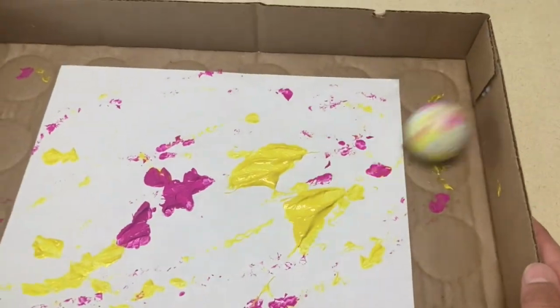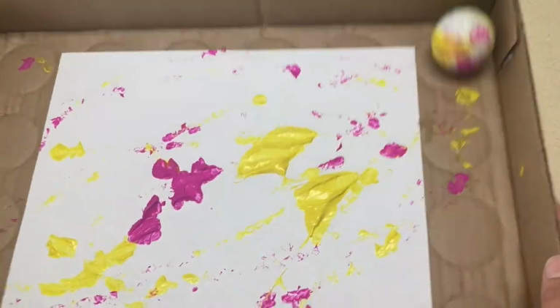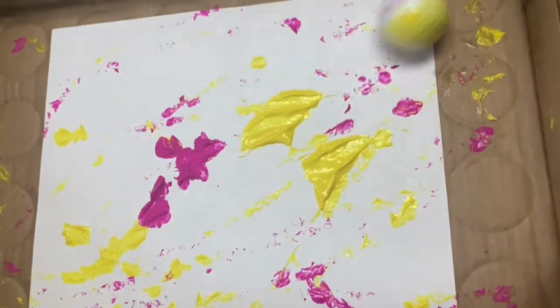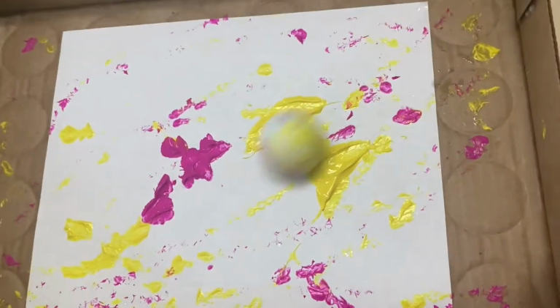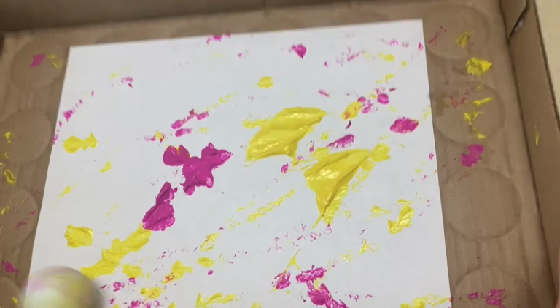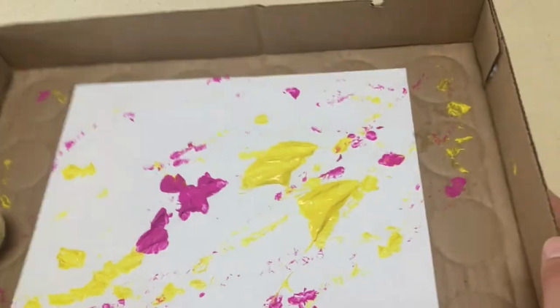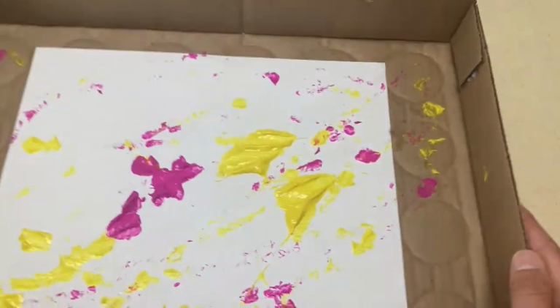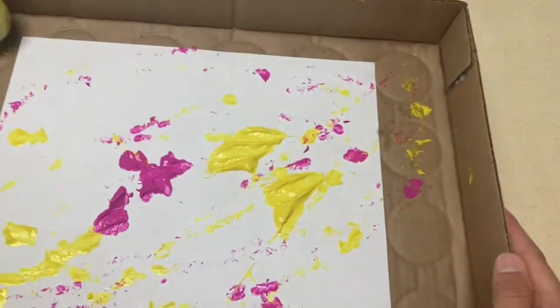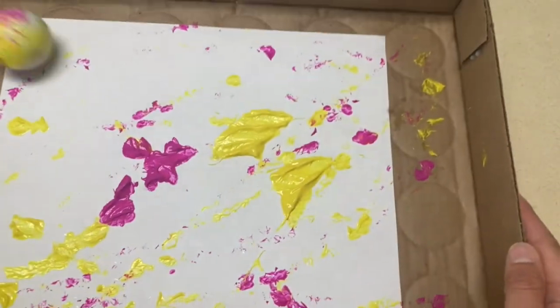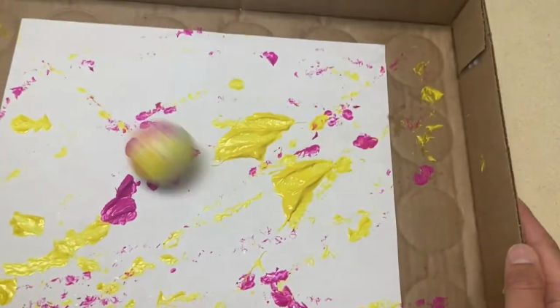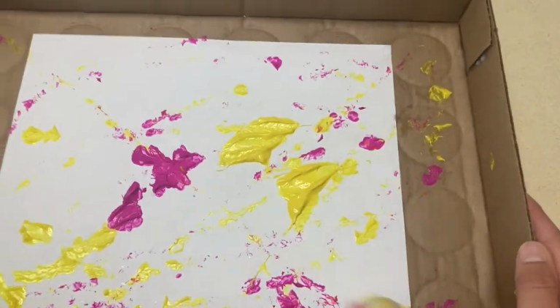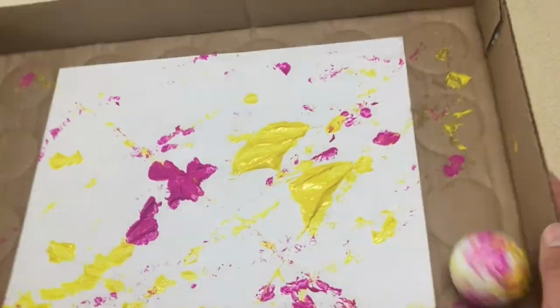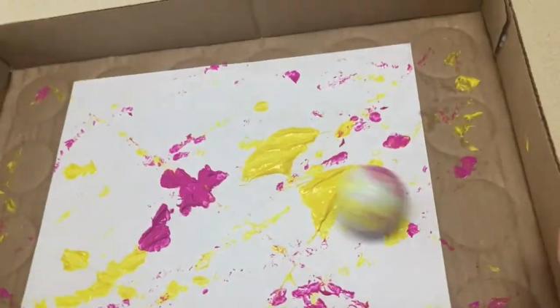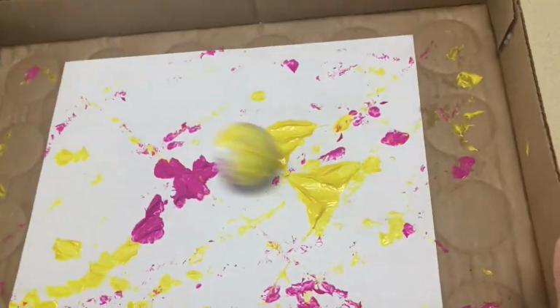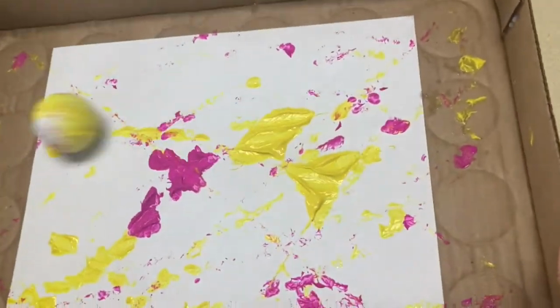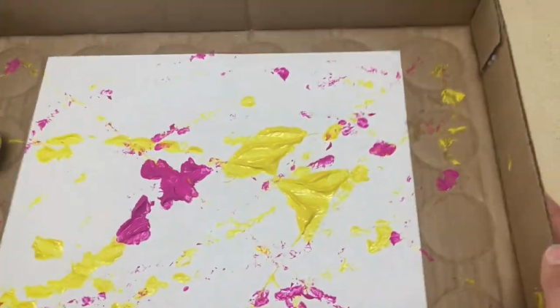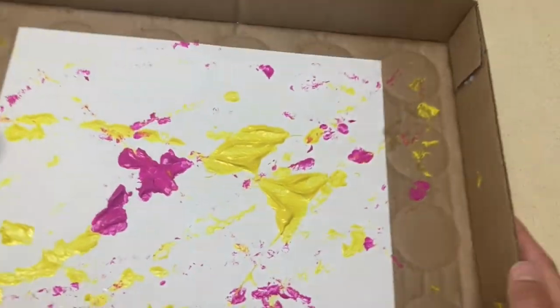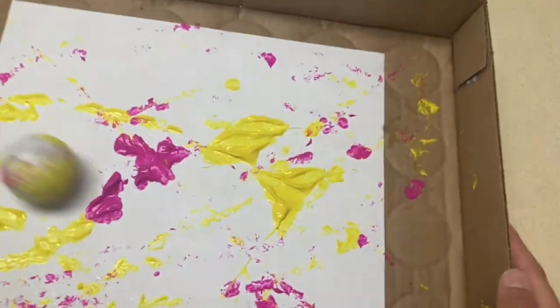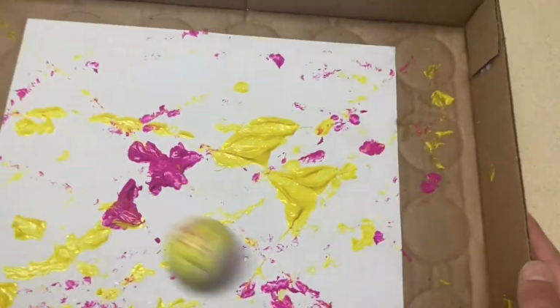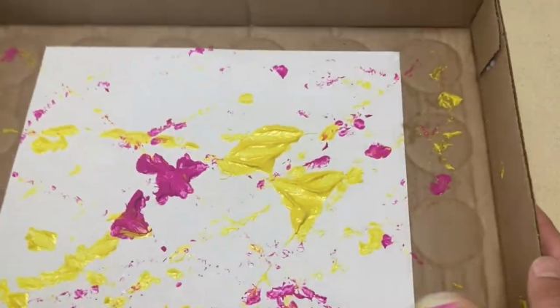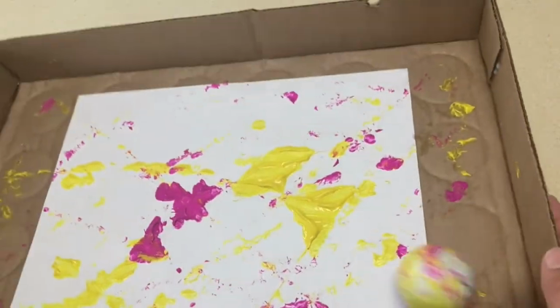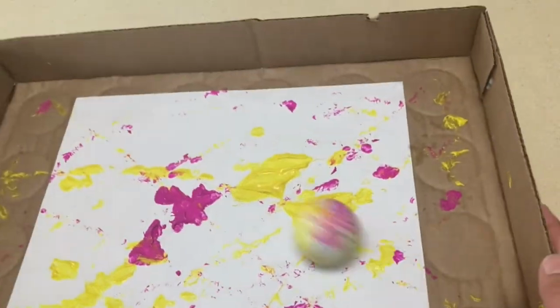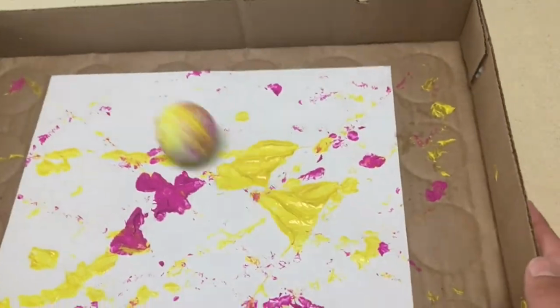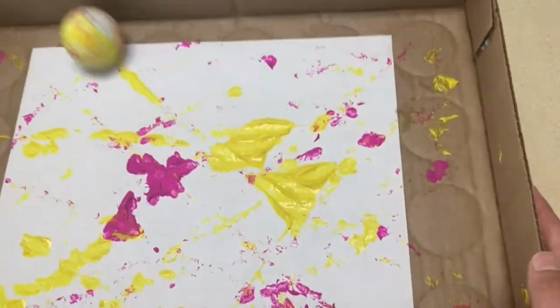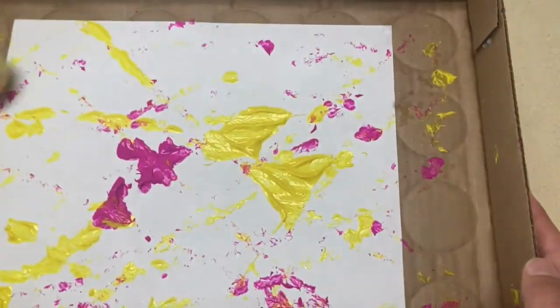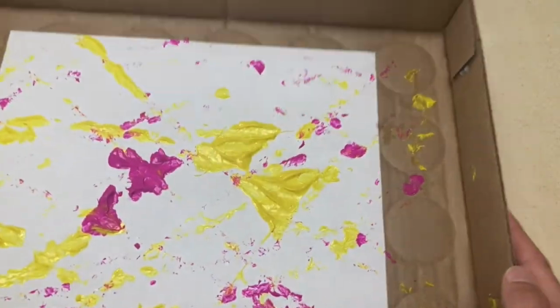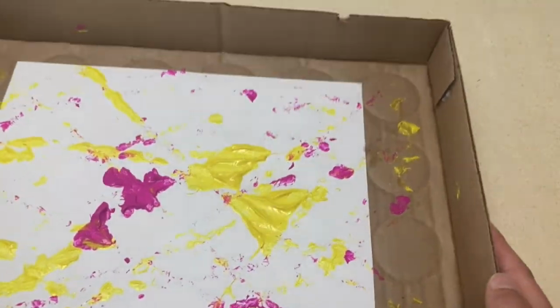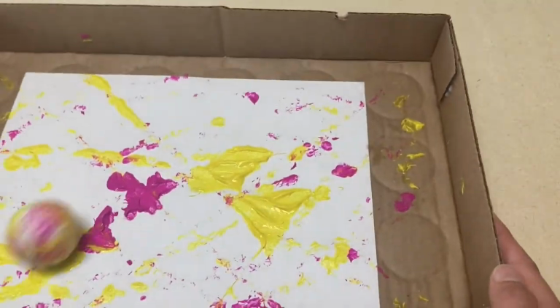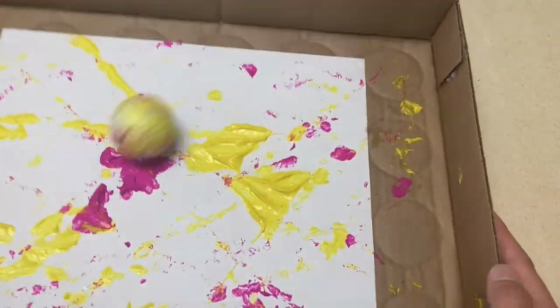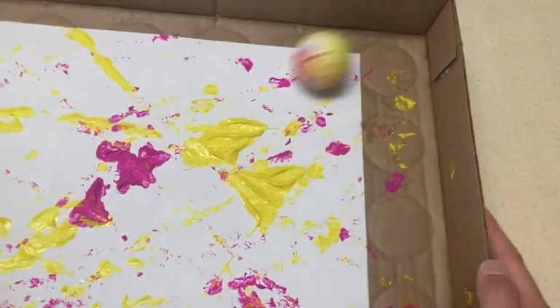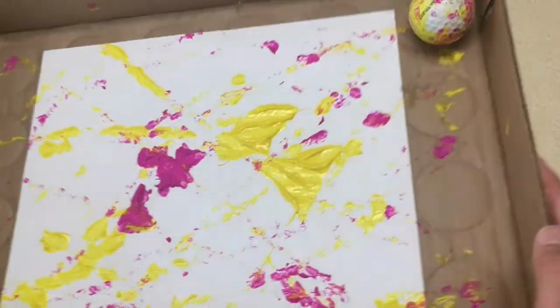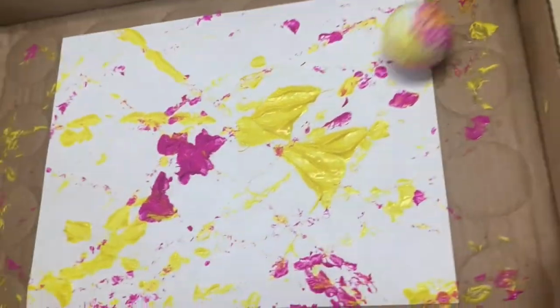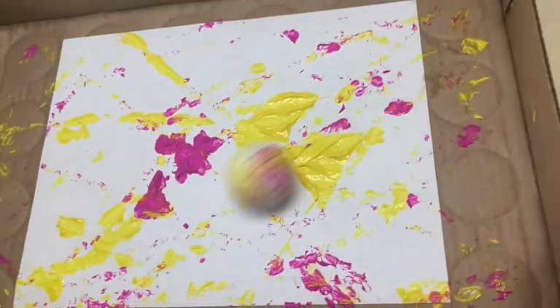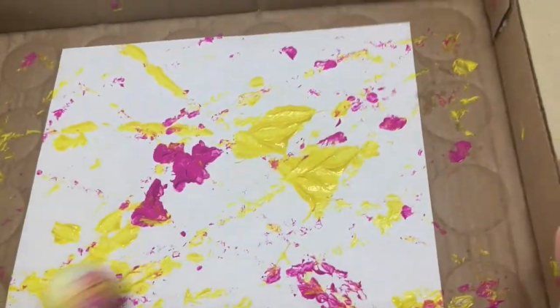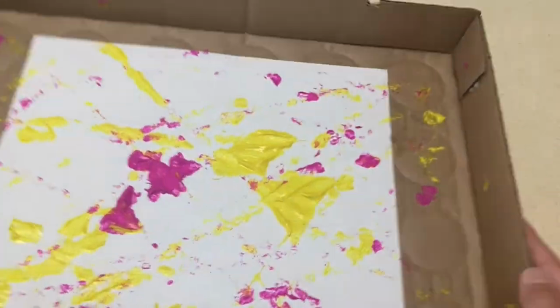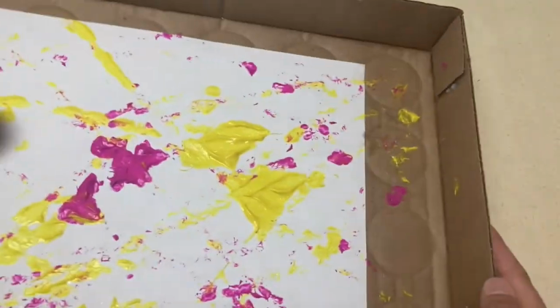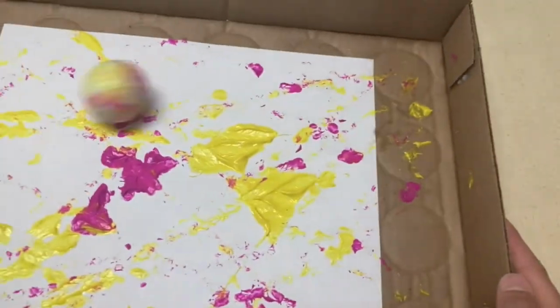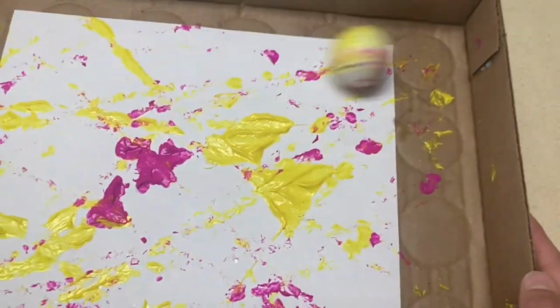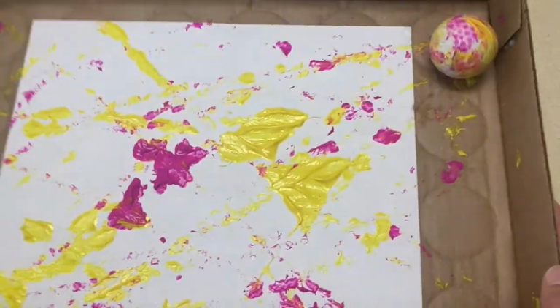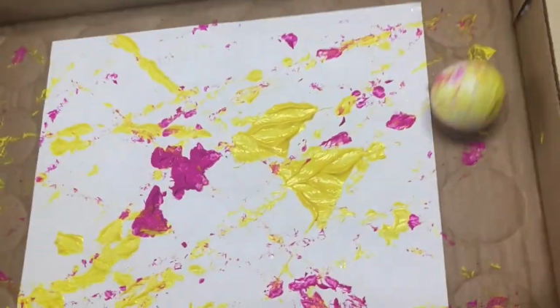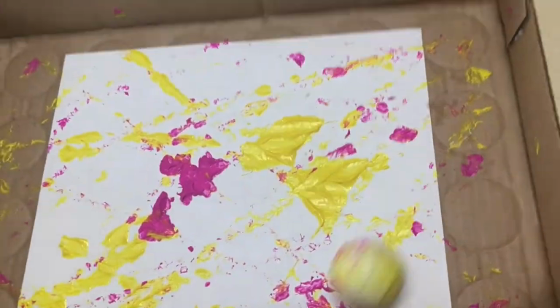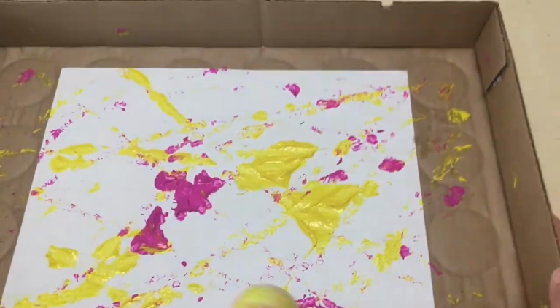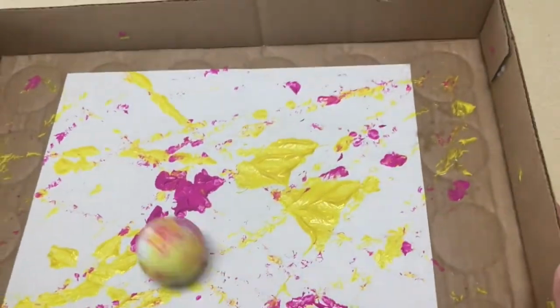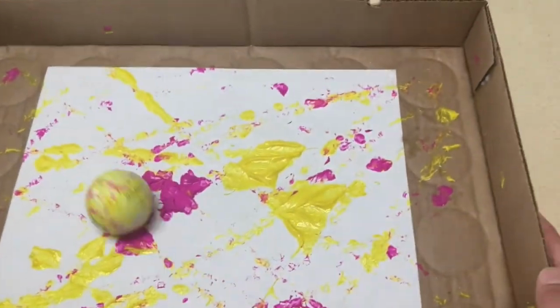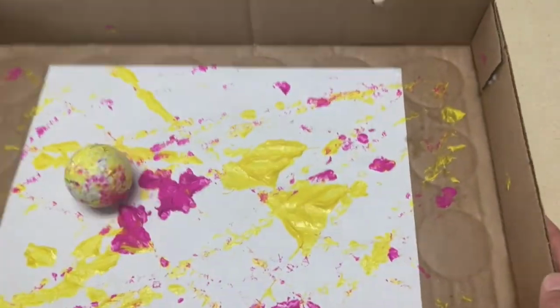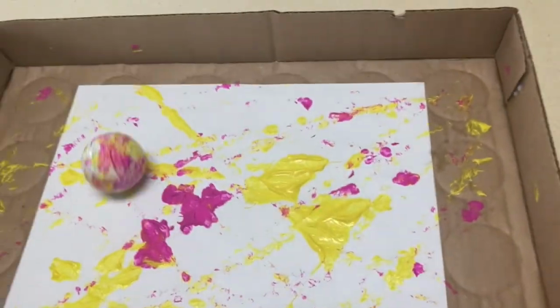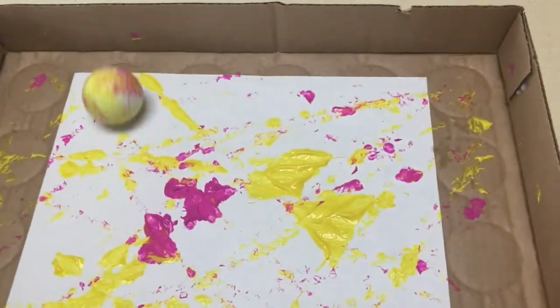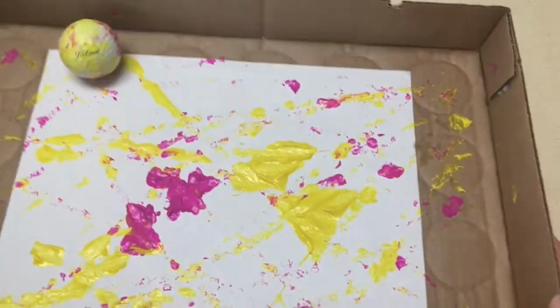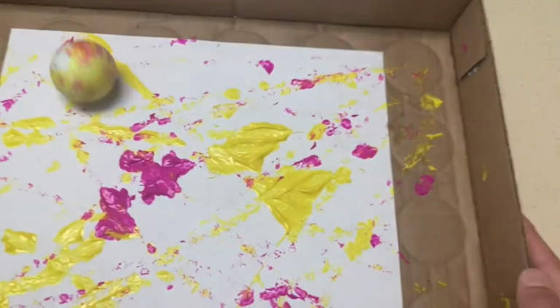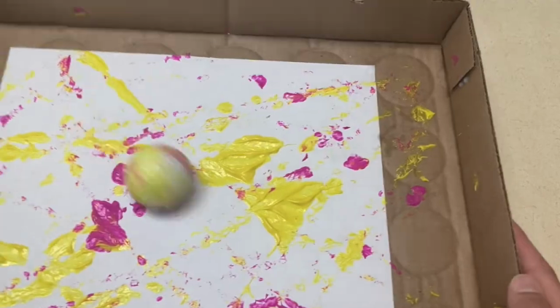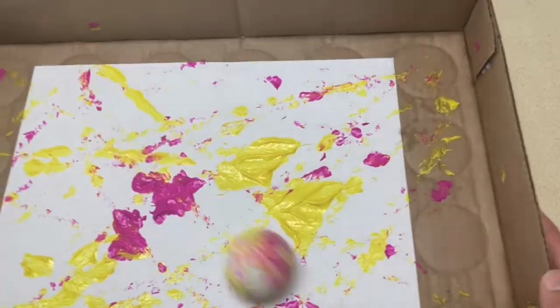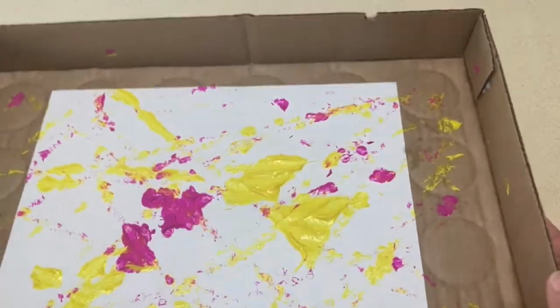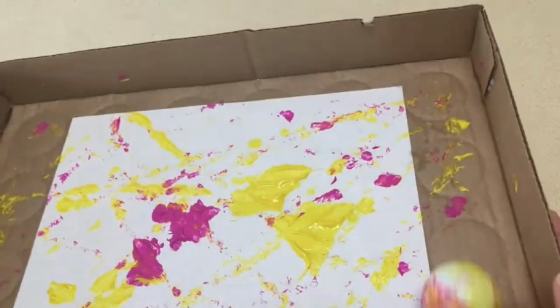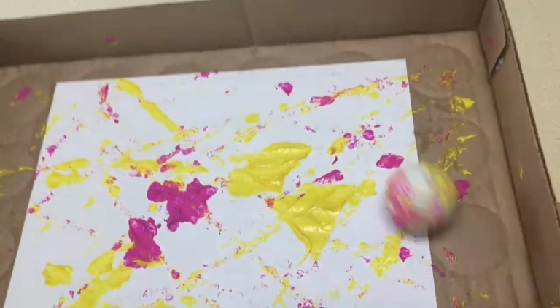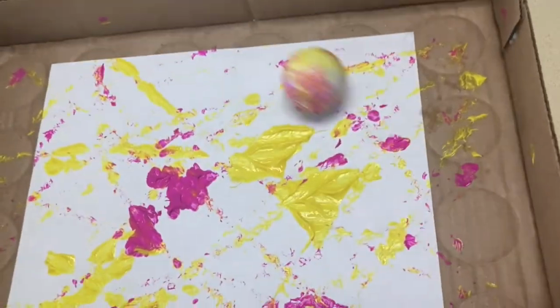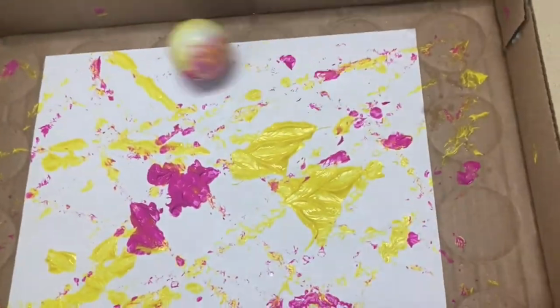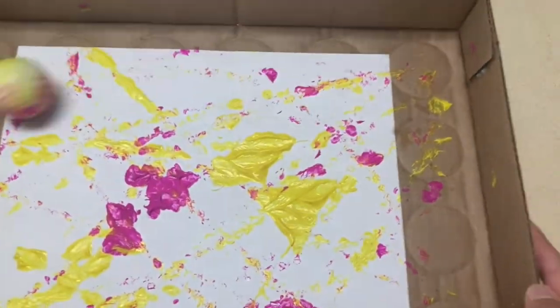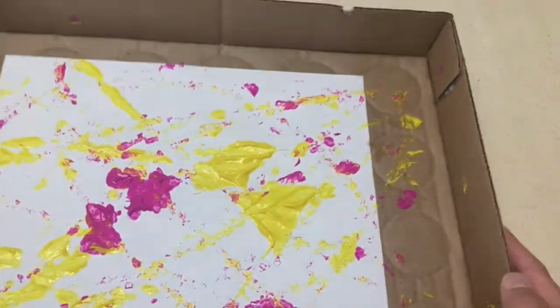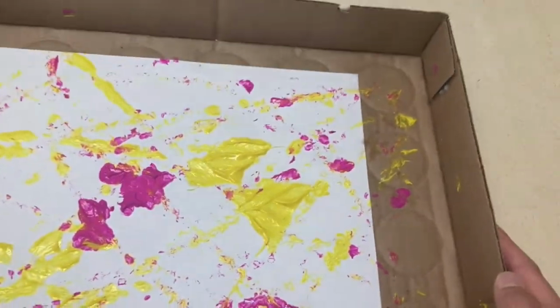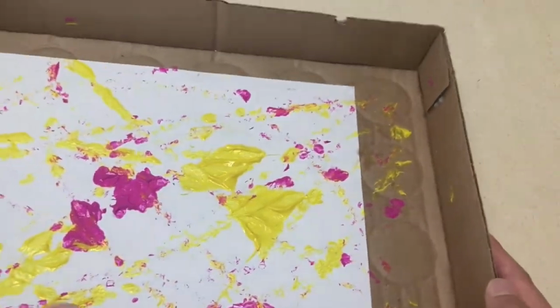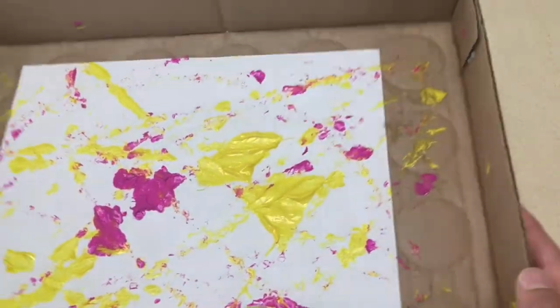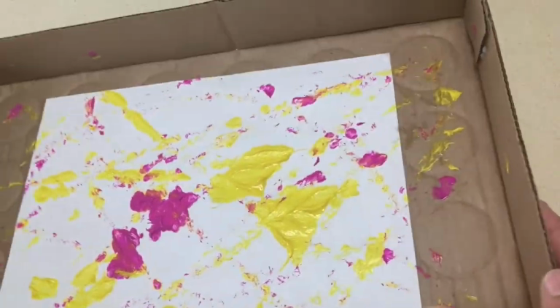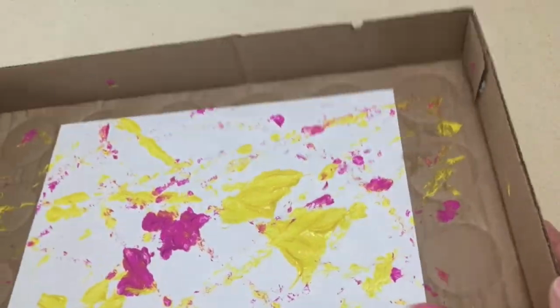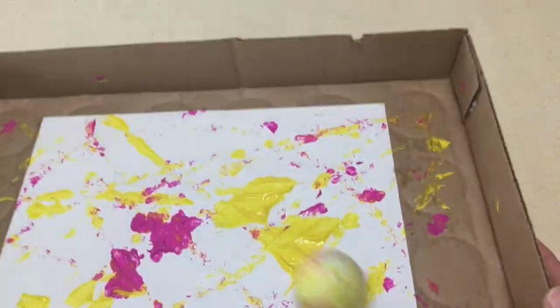This is also a great idea if you're making a gift for a parent. You can use the piece of paper that they decorated as wrapping paper.